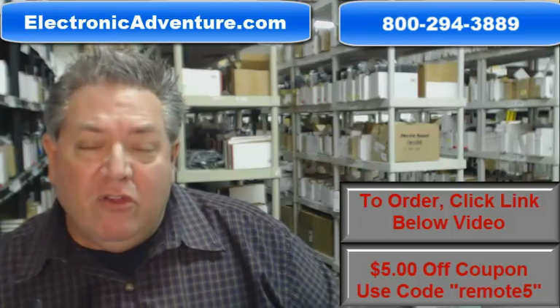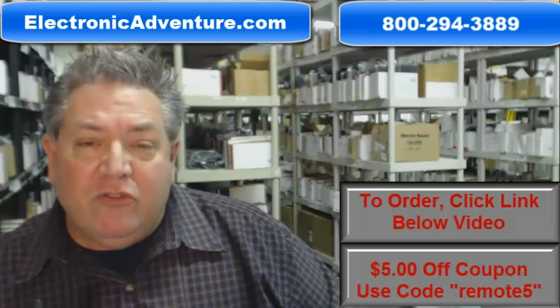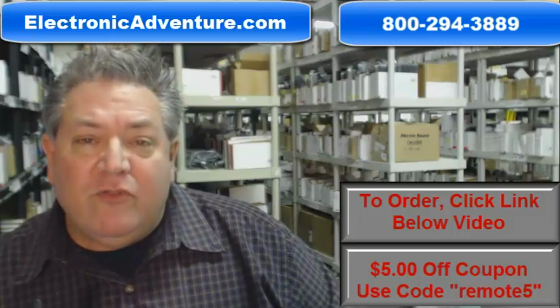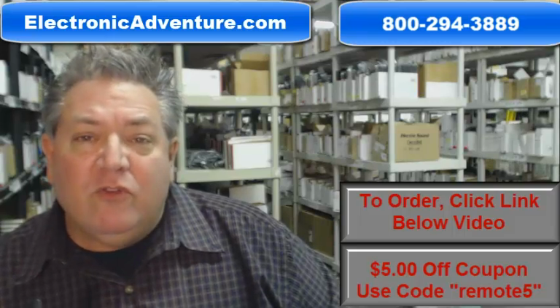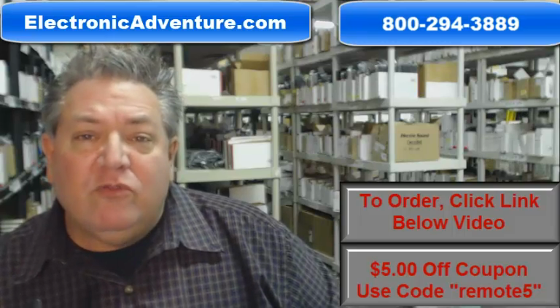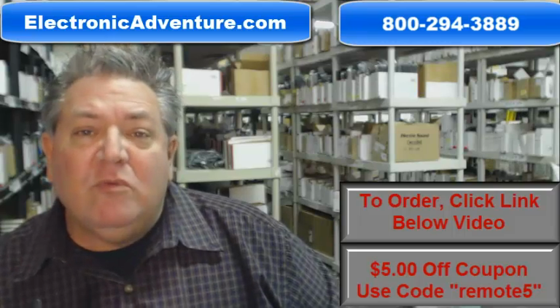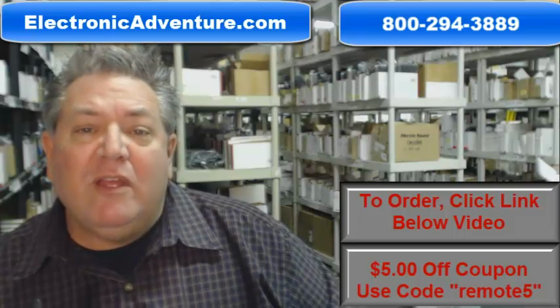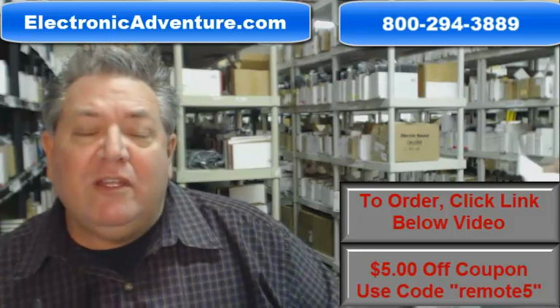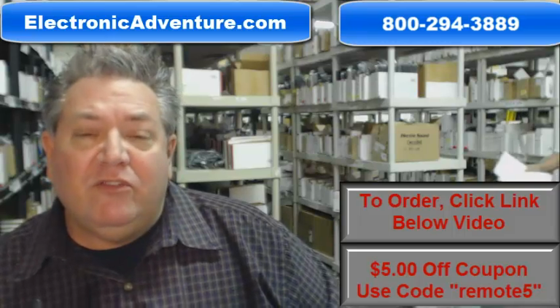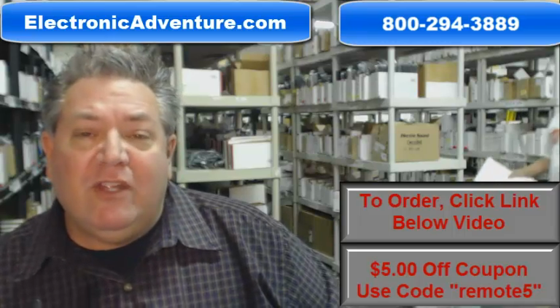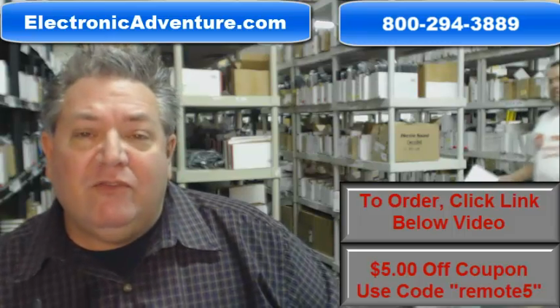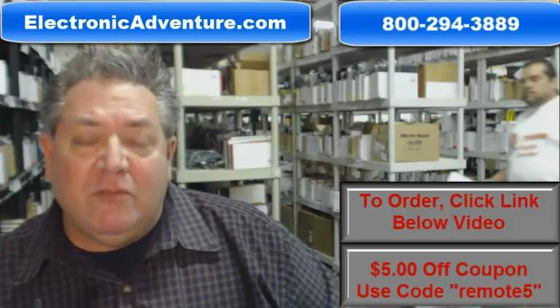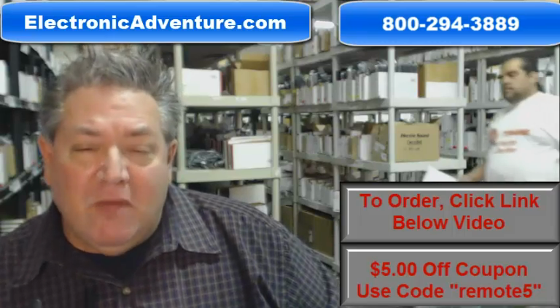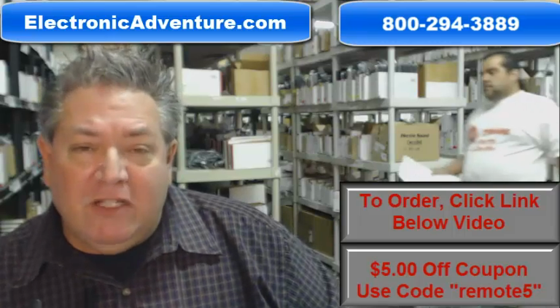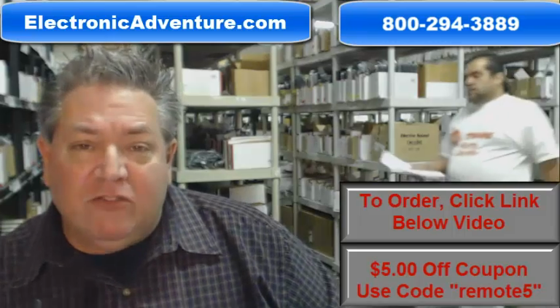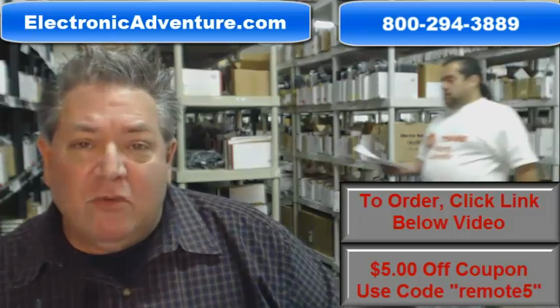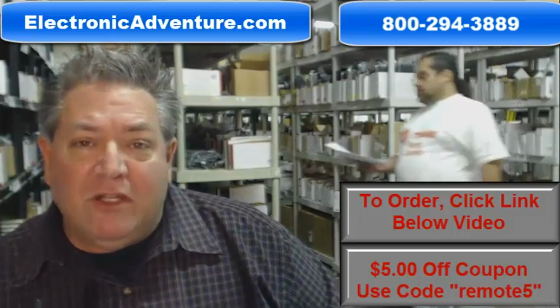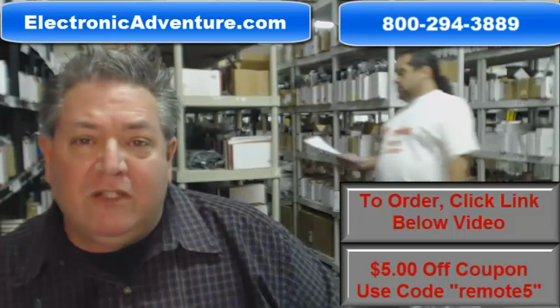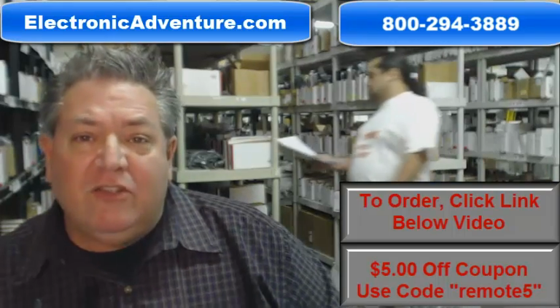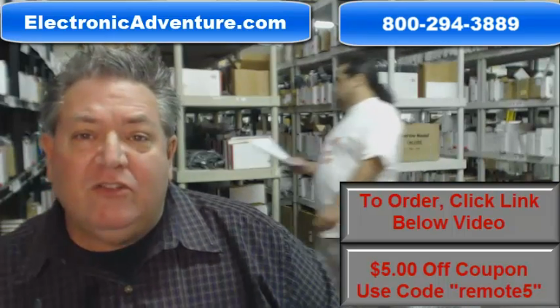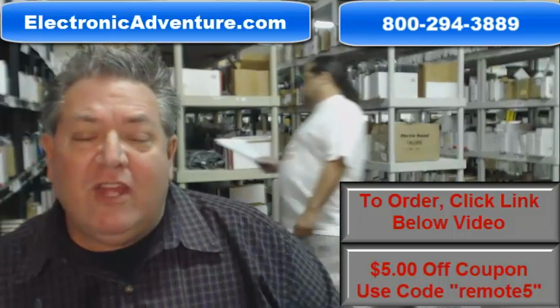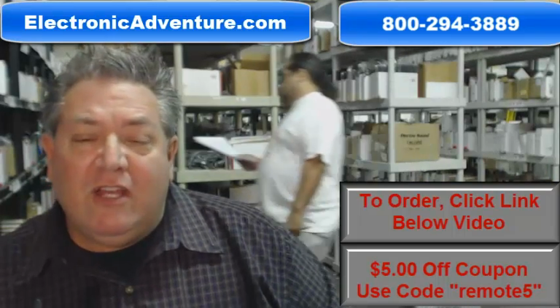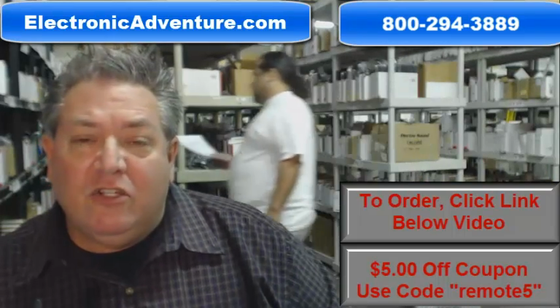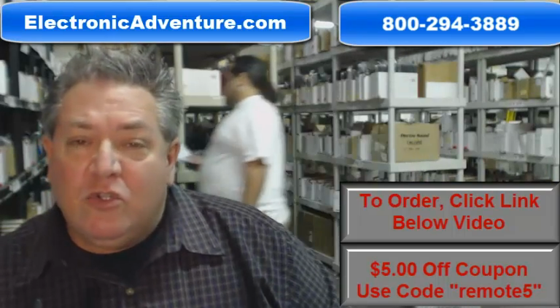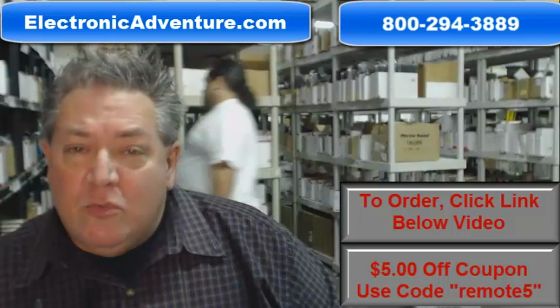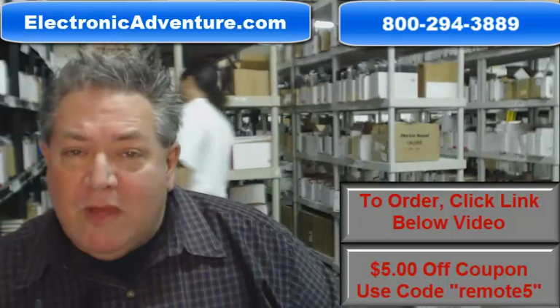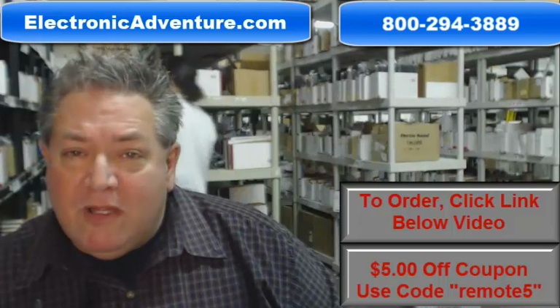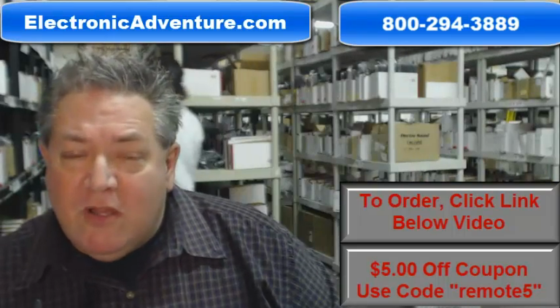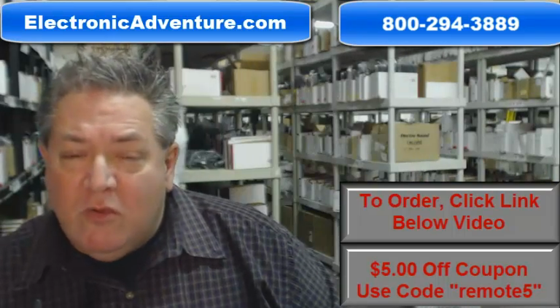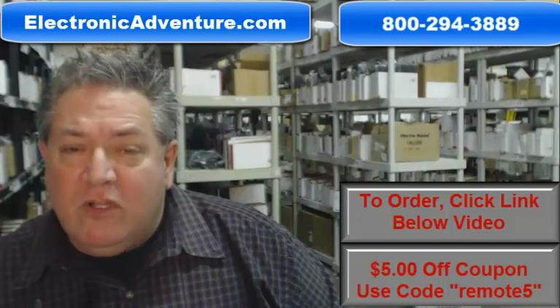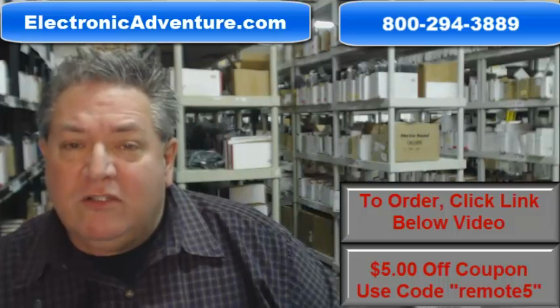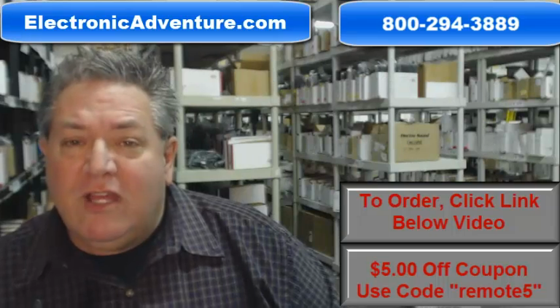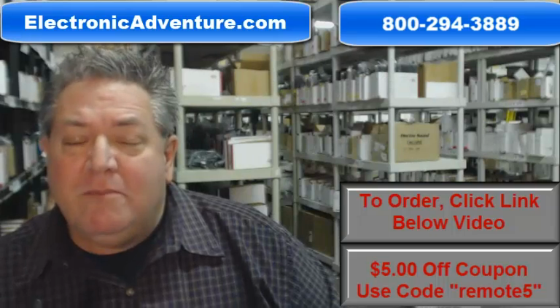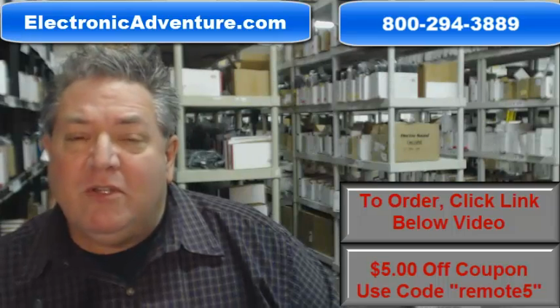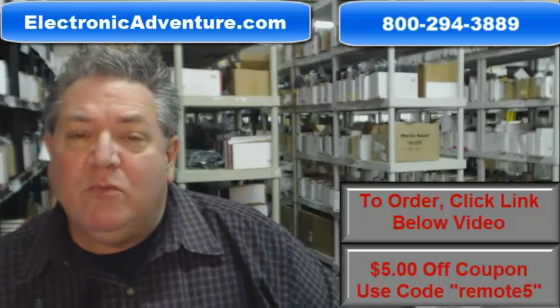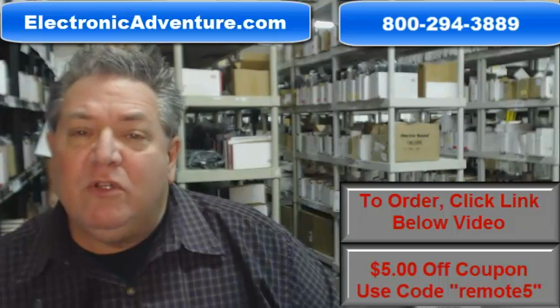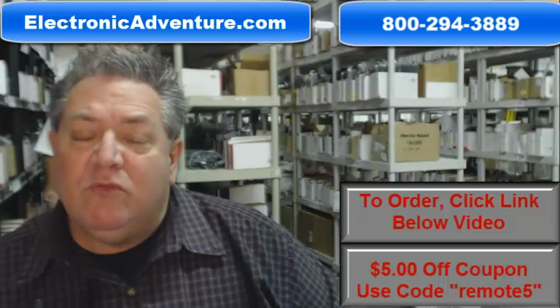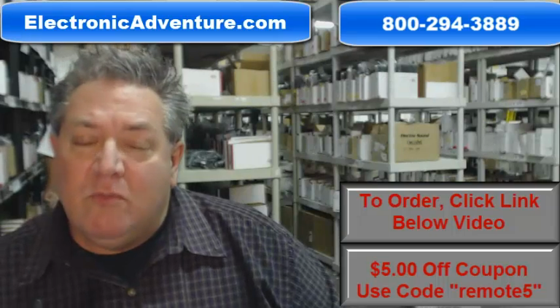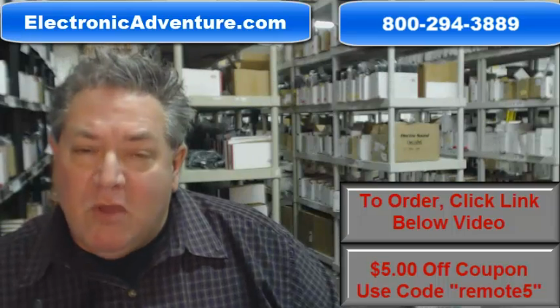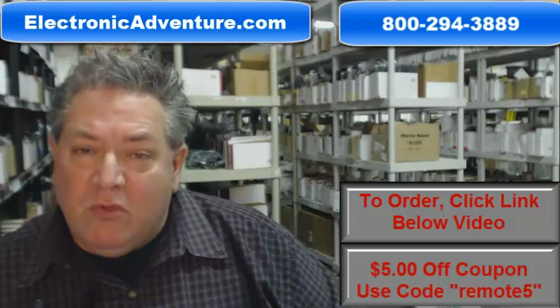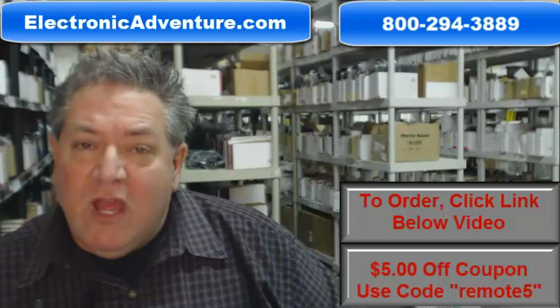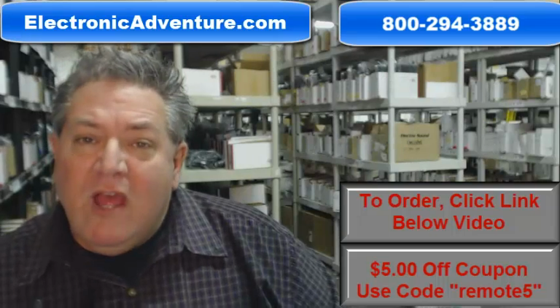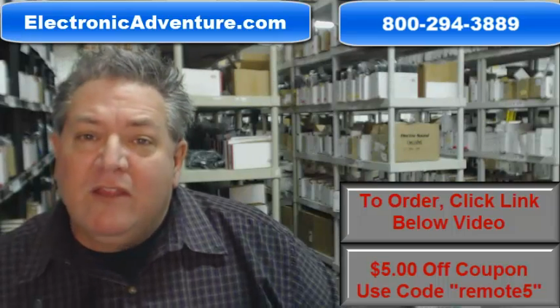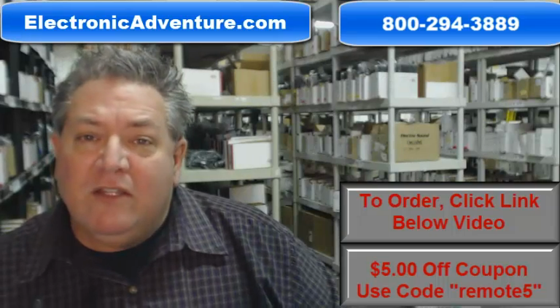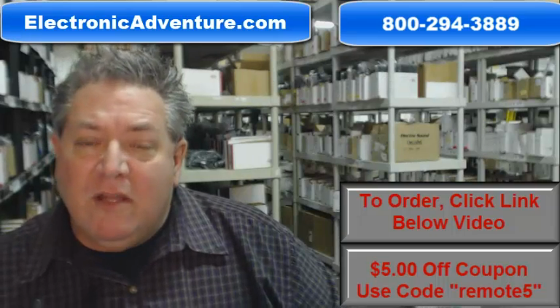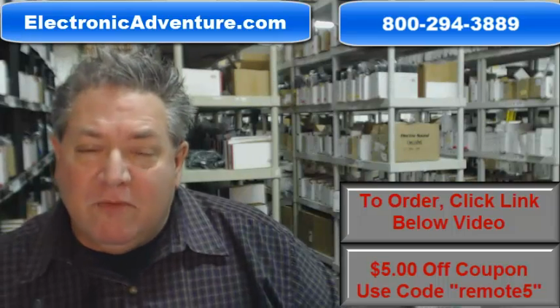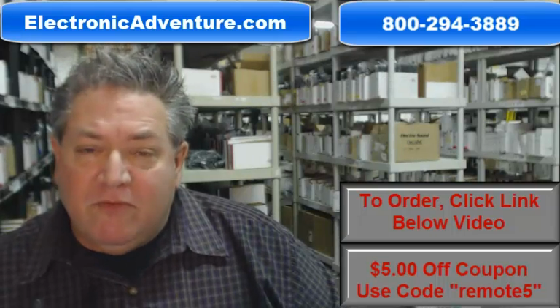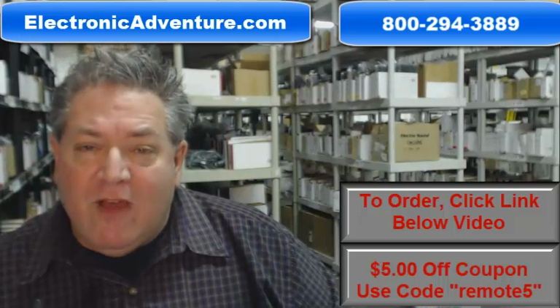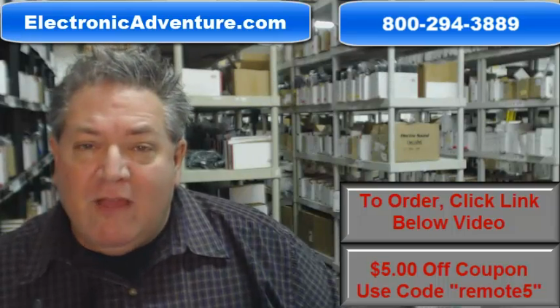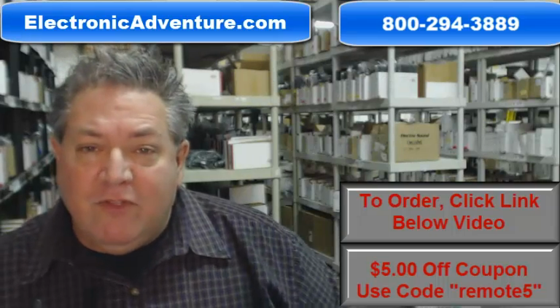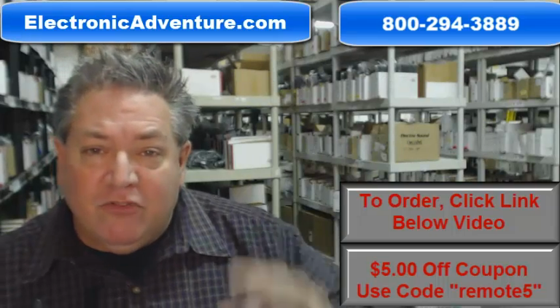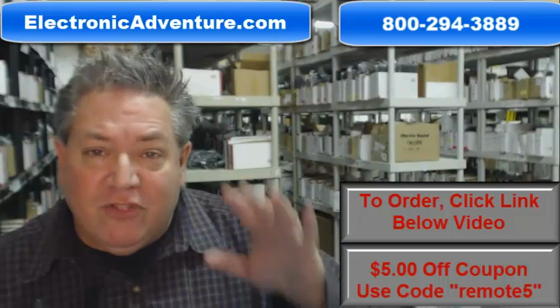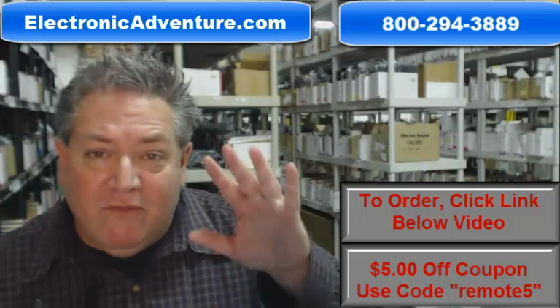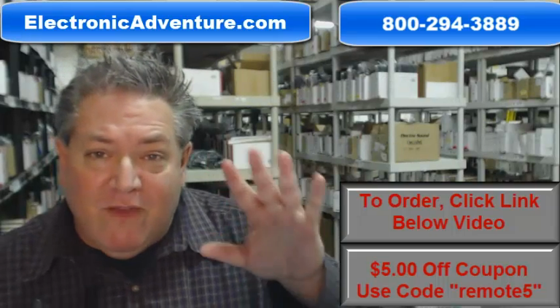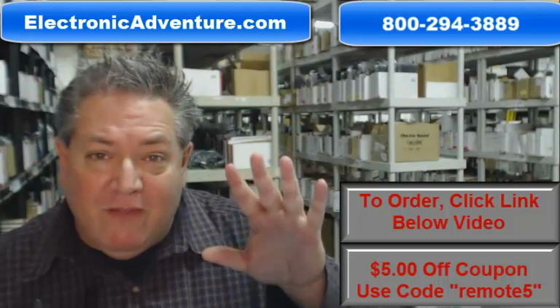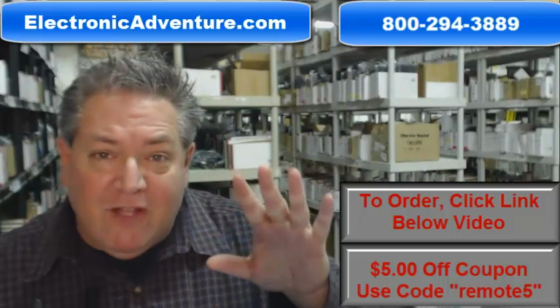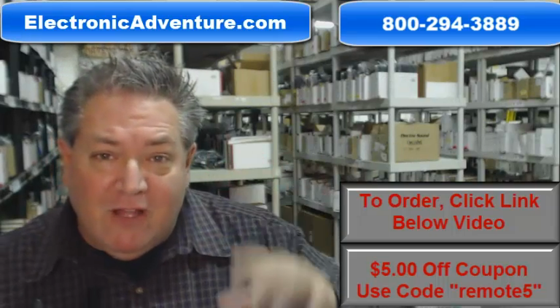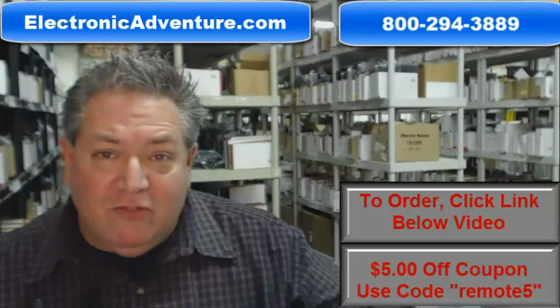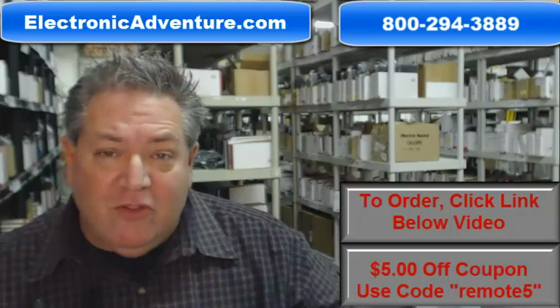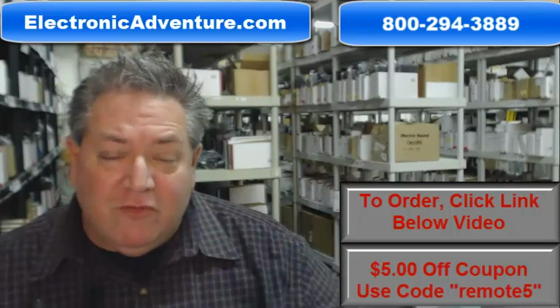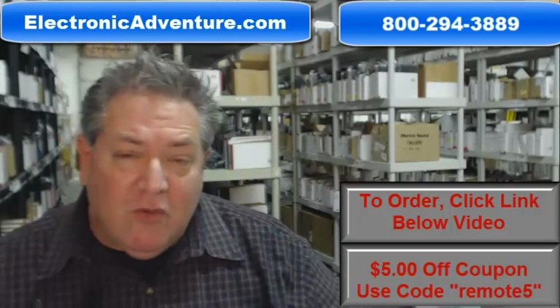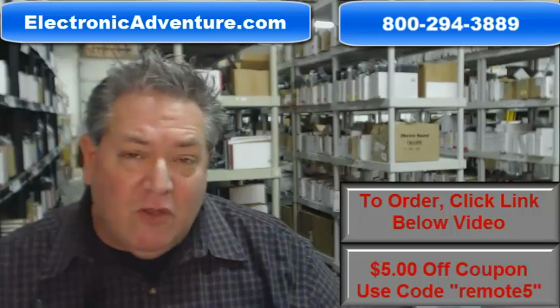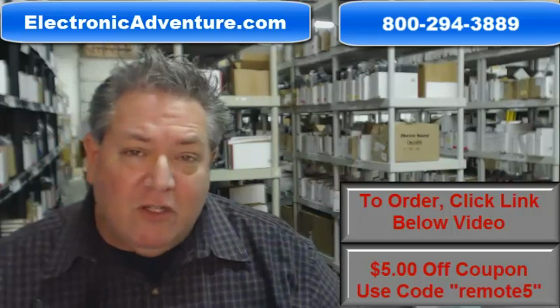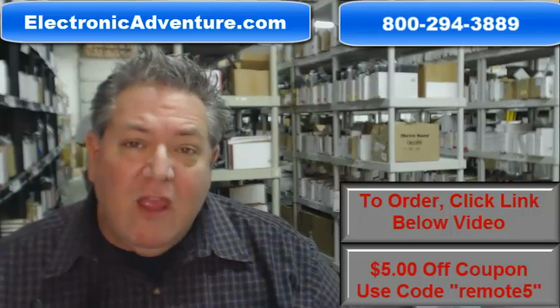Also folks, we want you to save some money, so when it says enter coupon code, type in the word remote, the number five — you'll save $5 off the order.